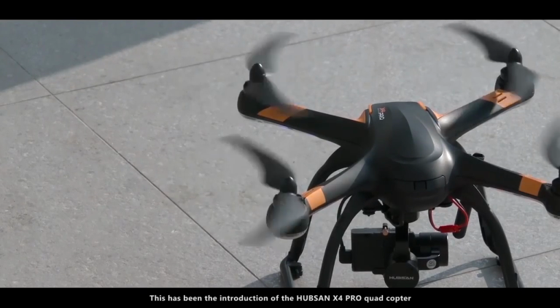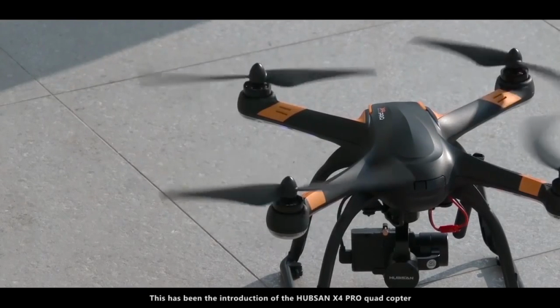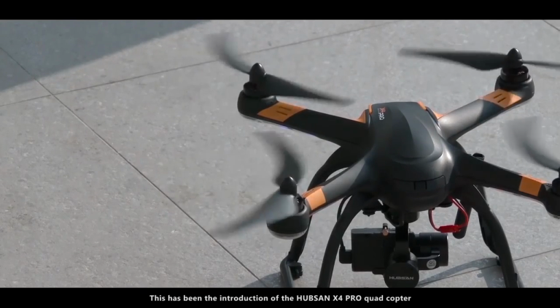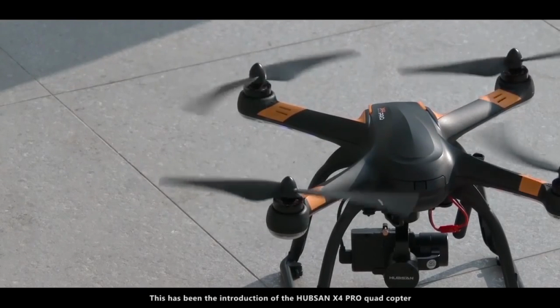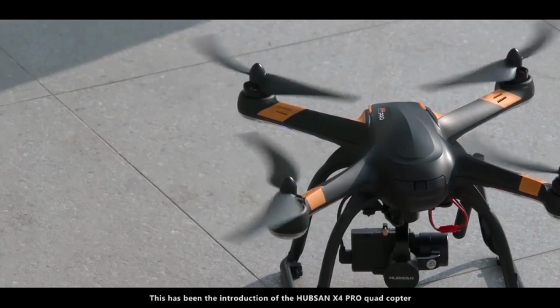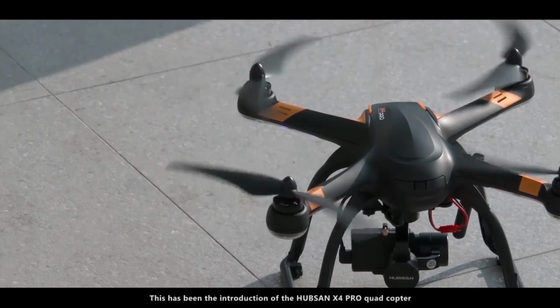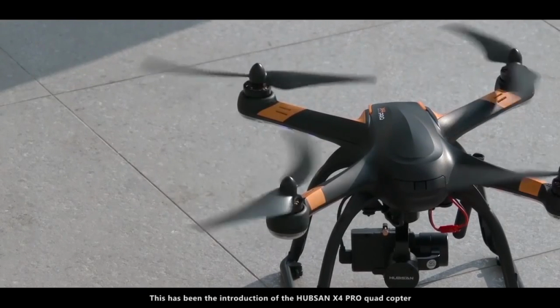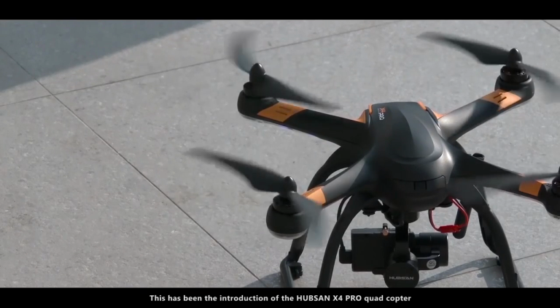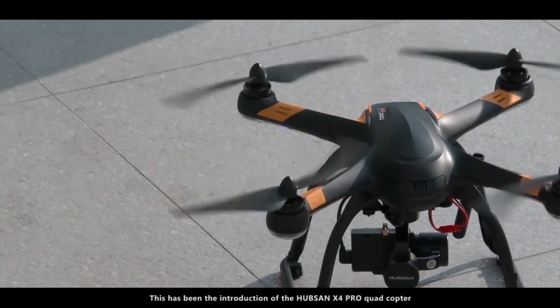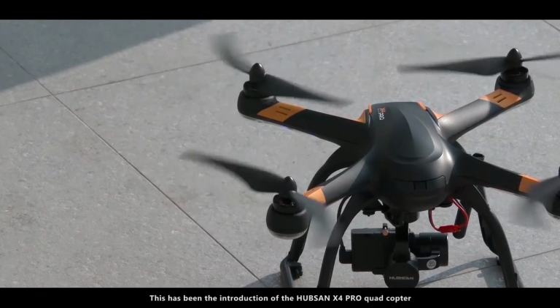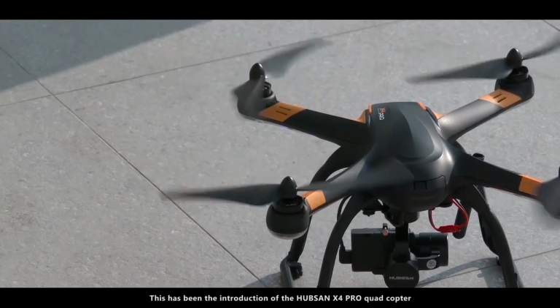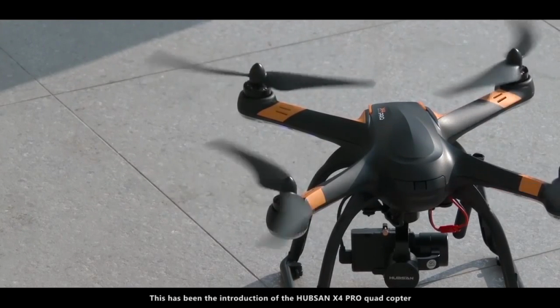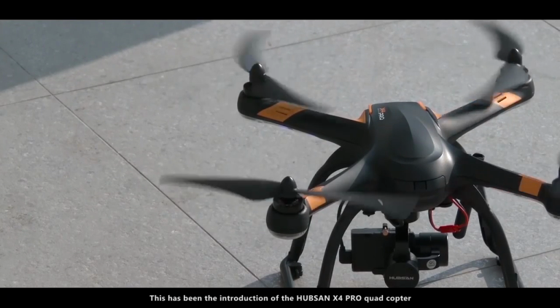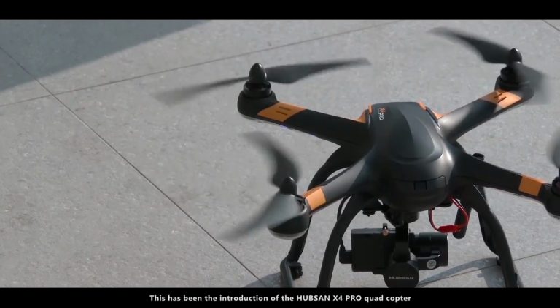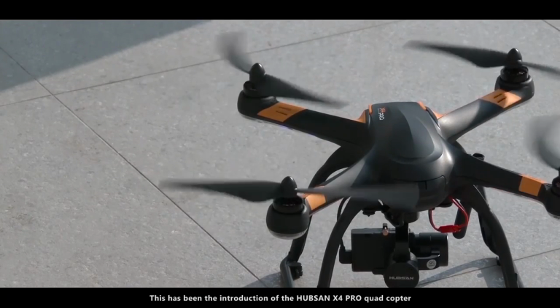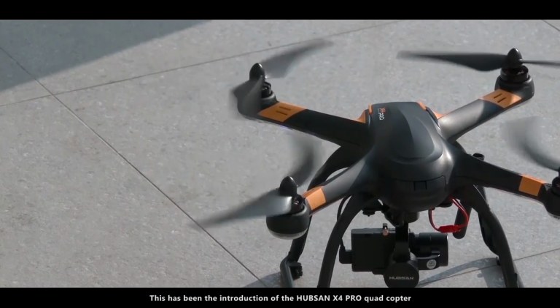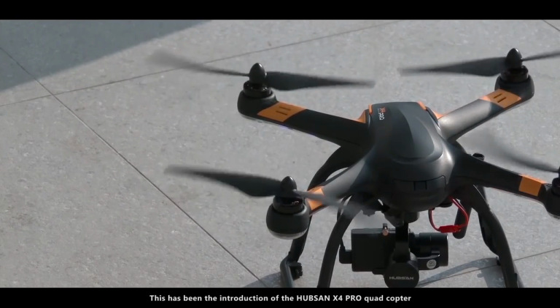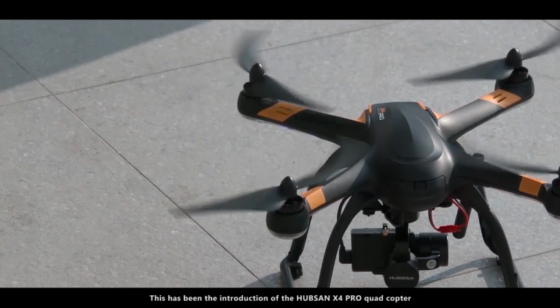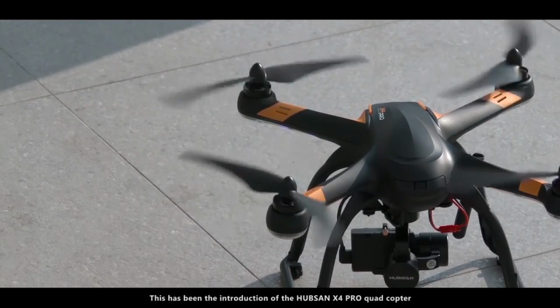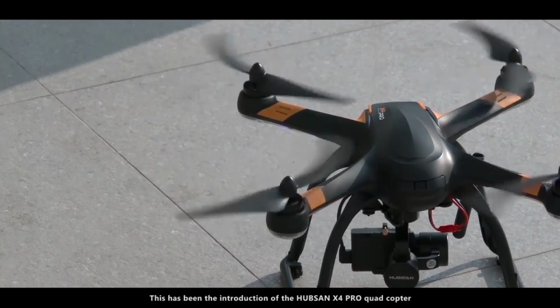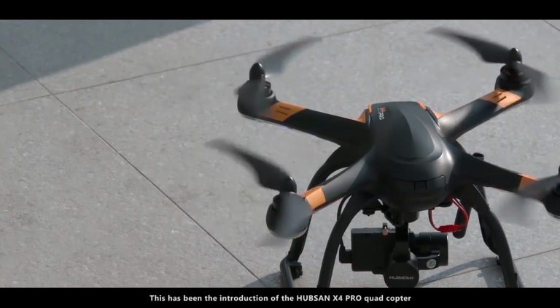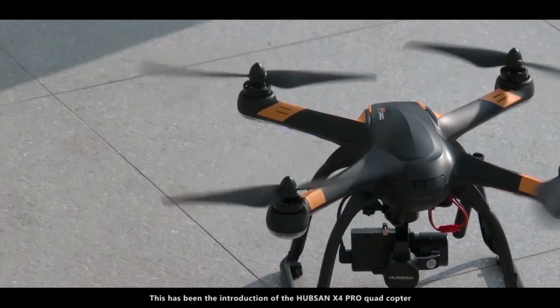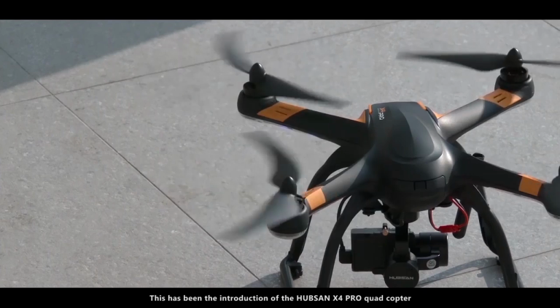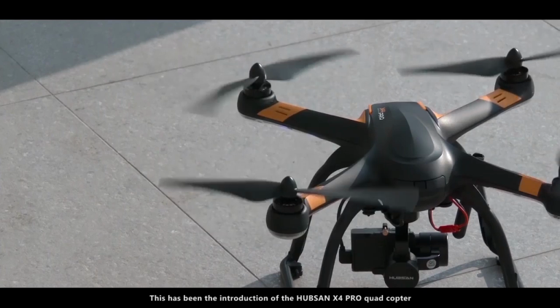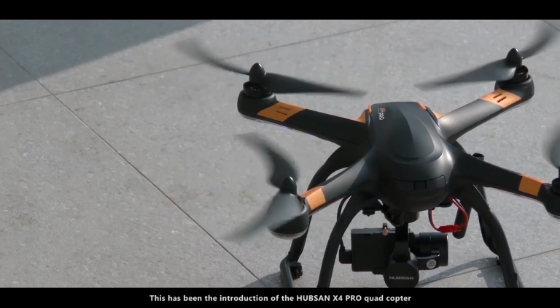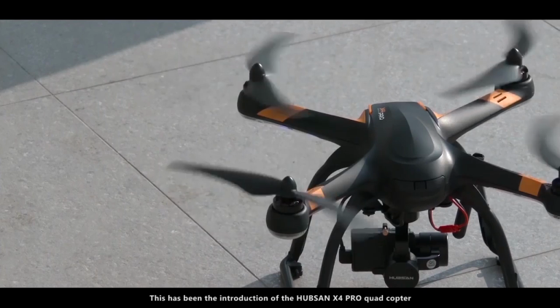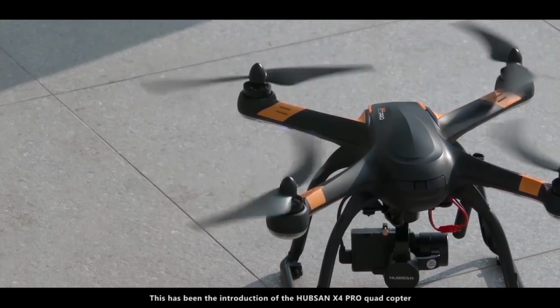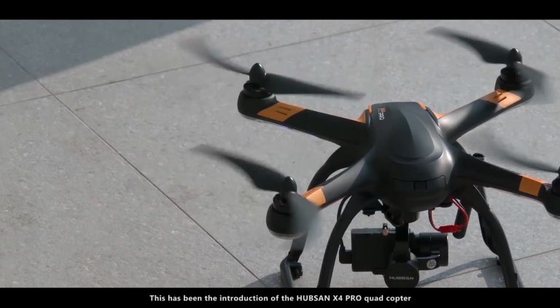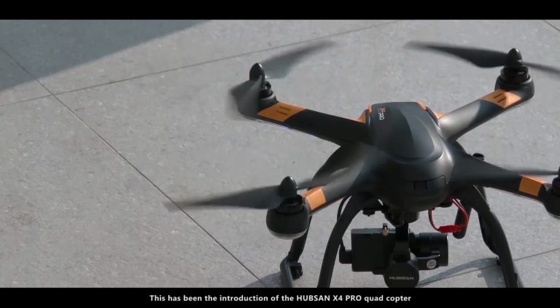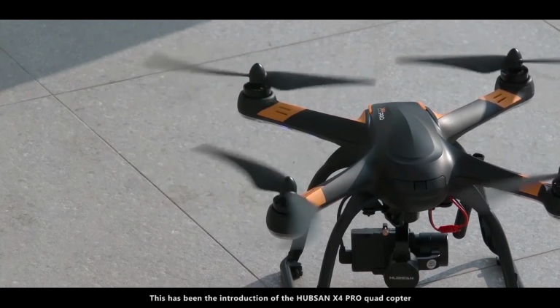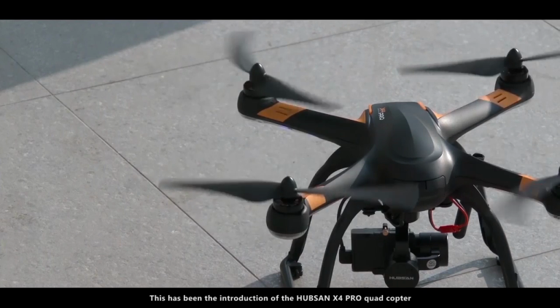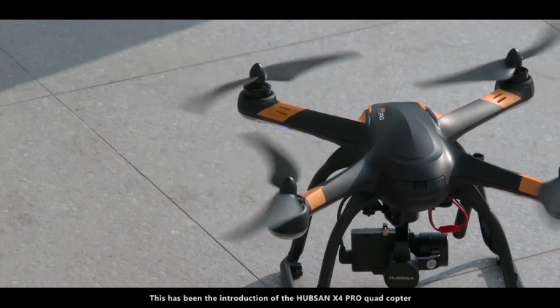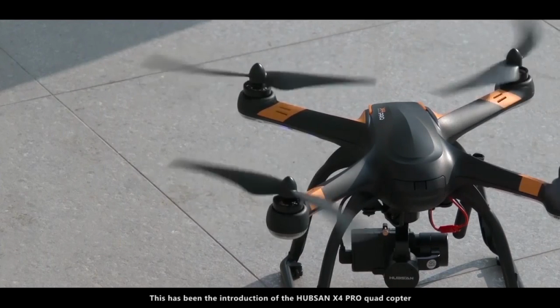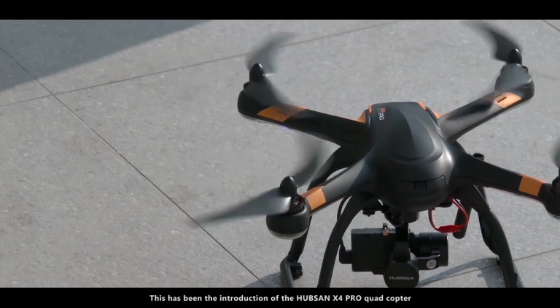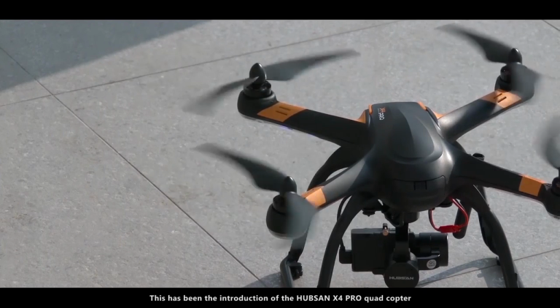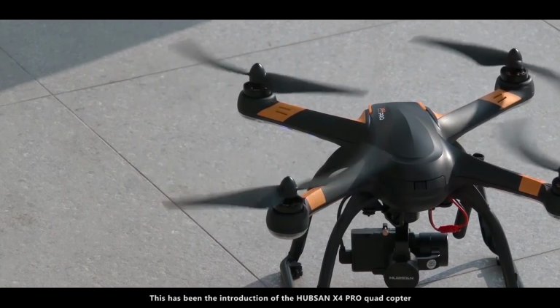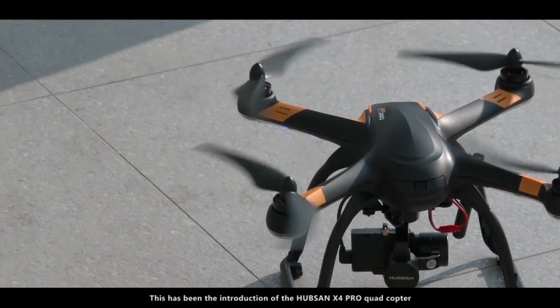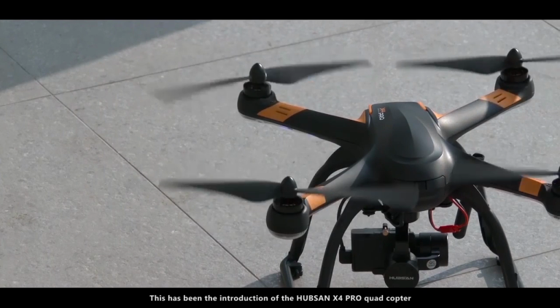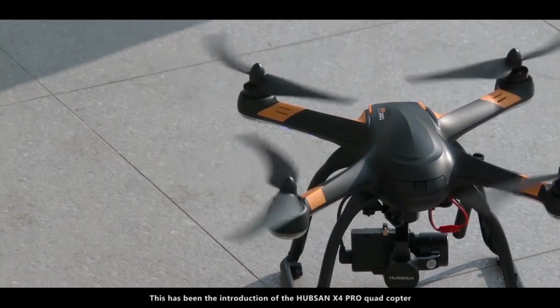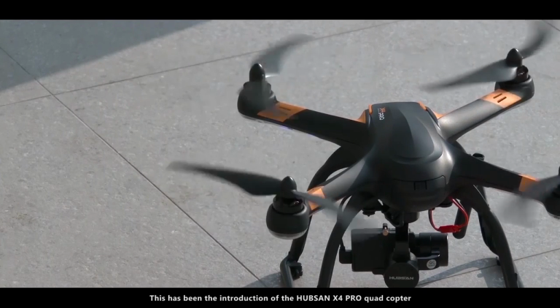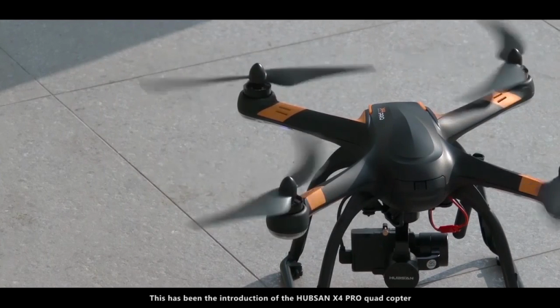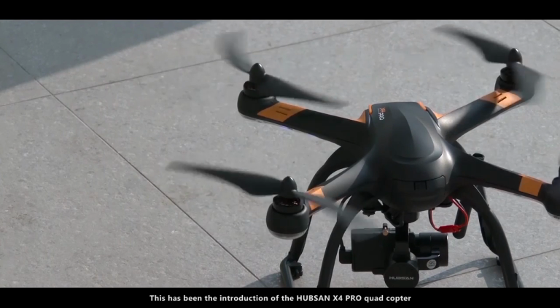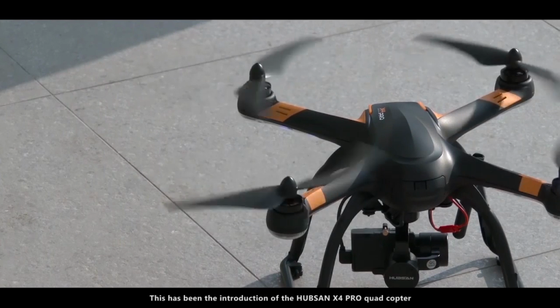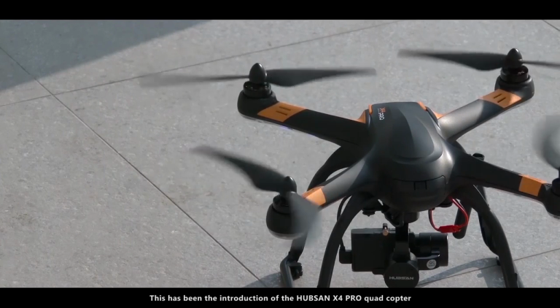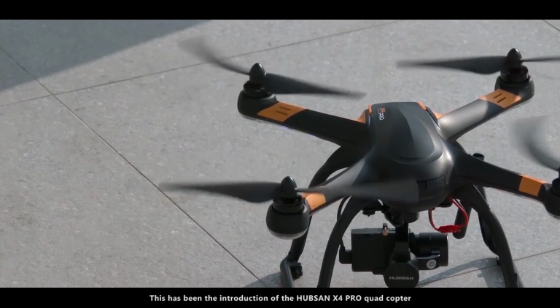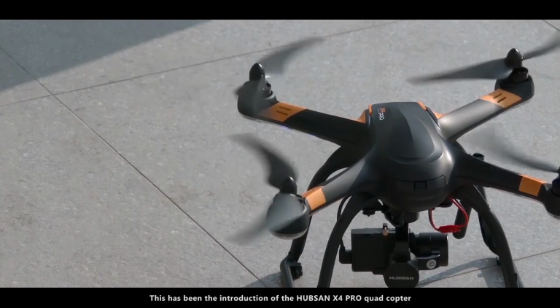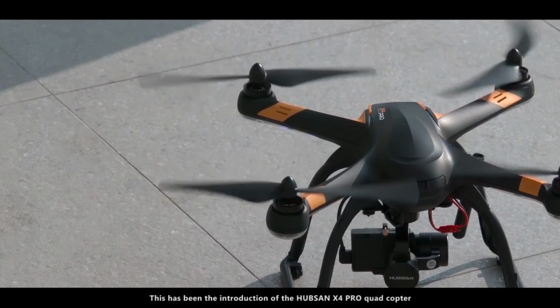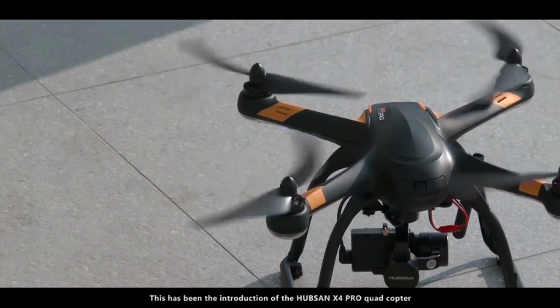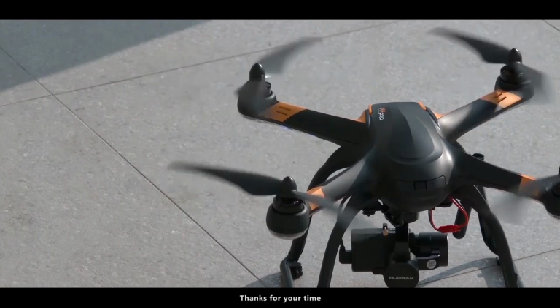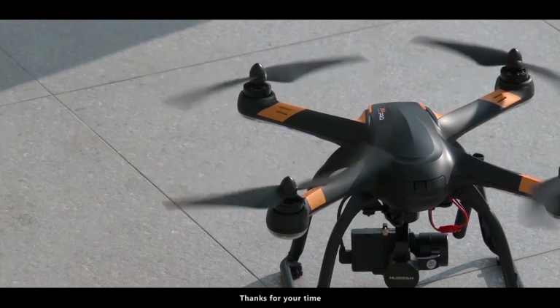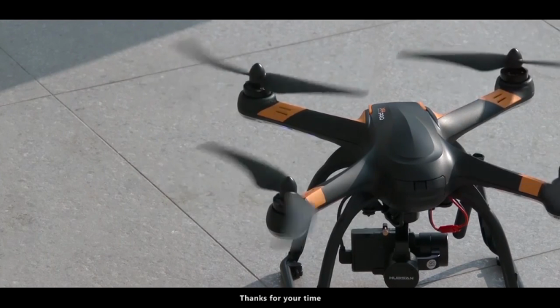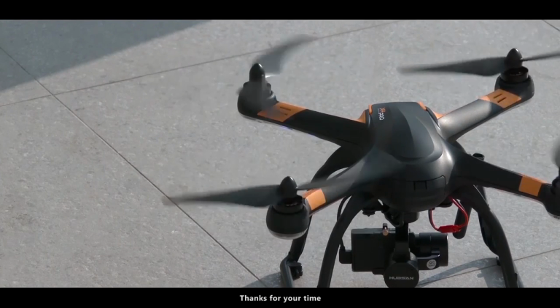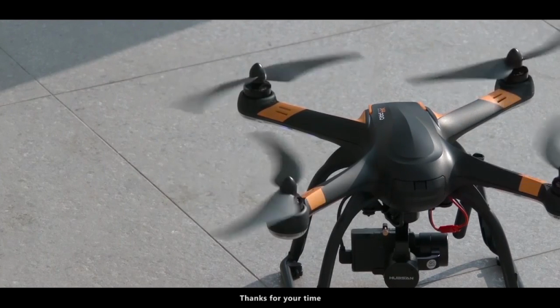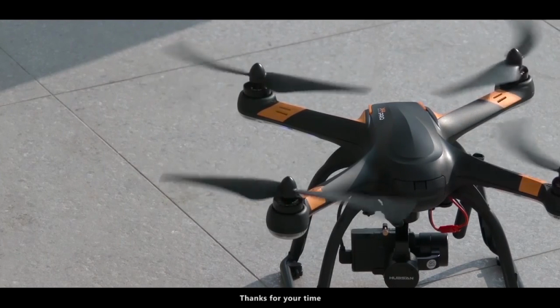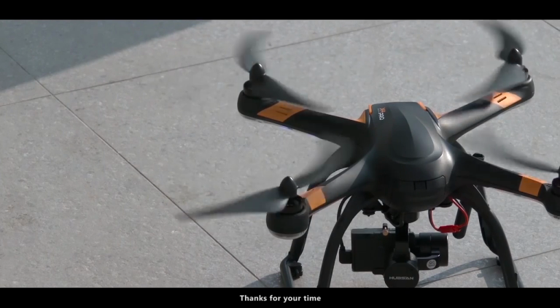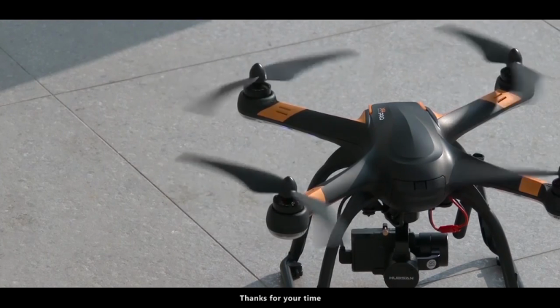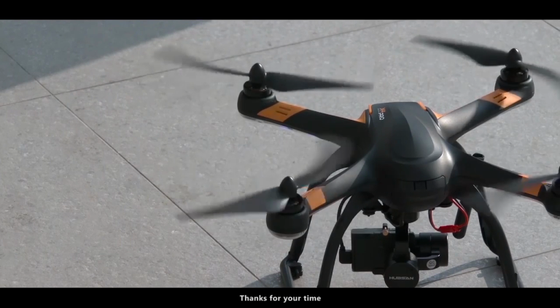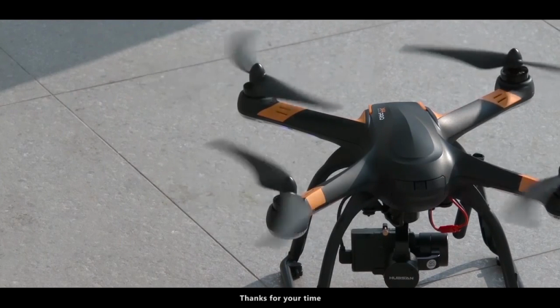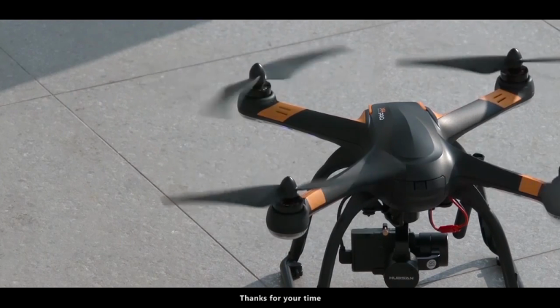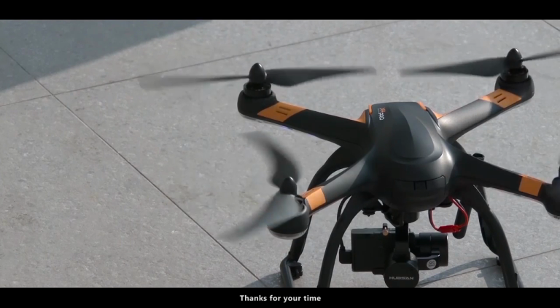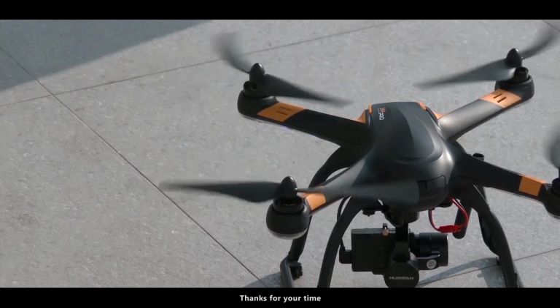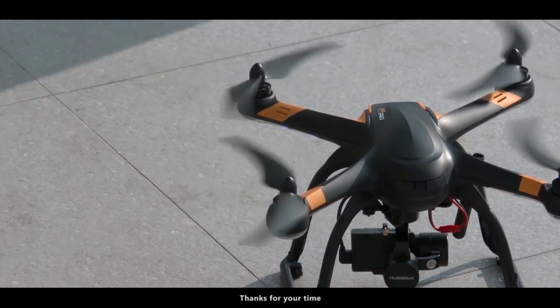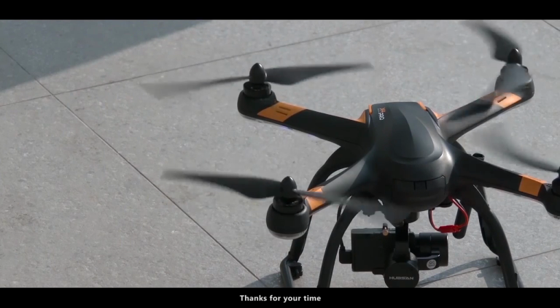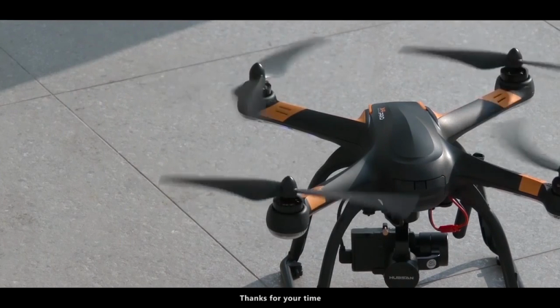This has been the introduction of the Hubsan X4 Pro quadcopter. Thanks for your time and thanks for watching.